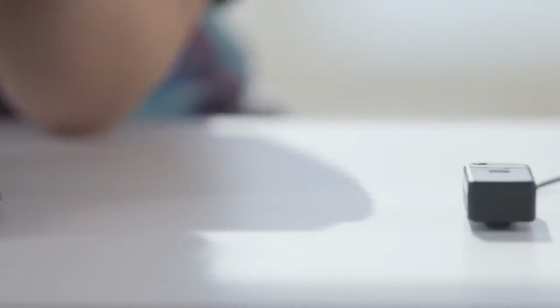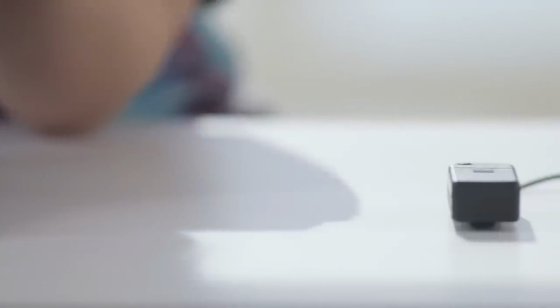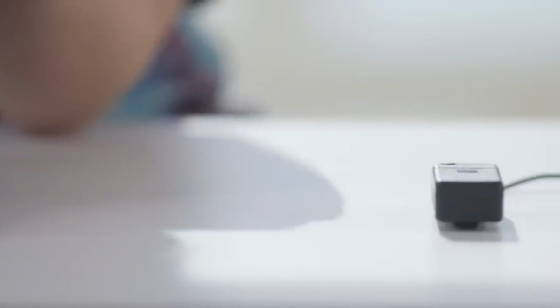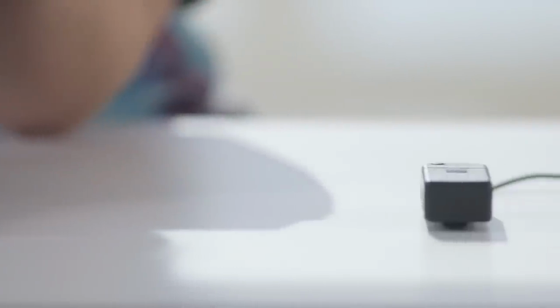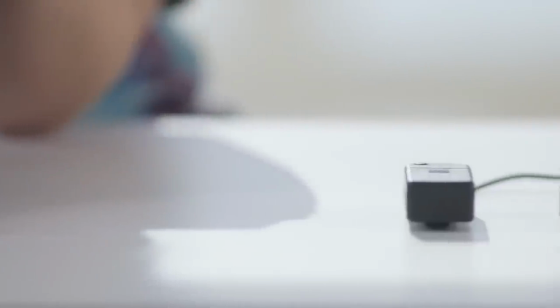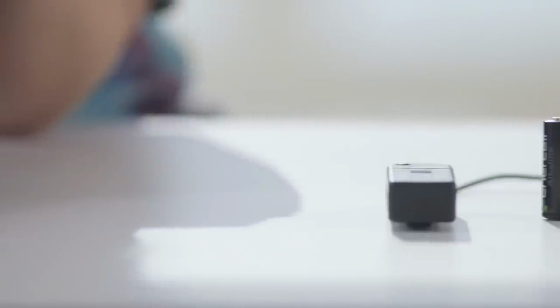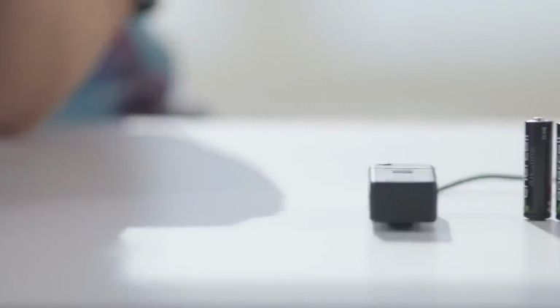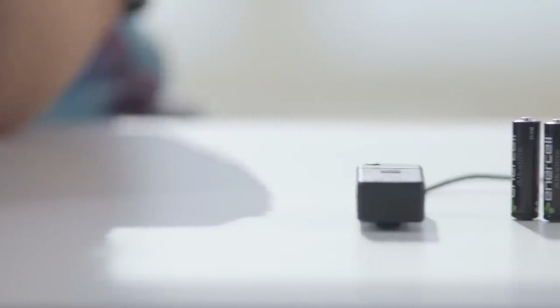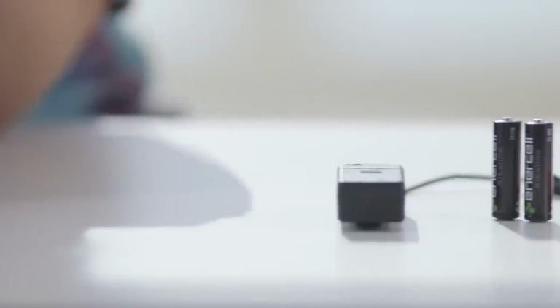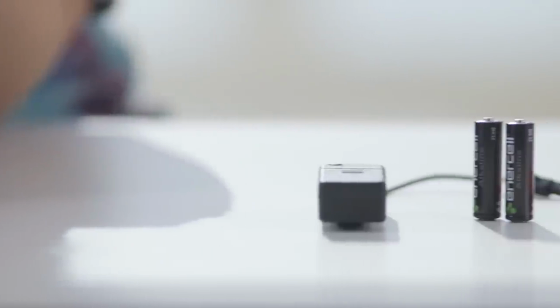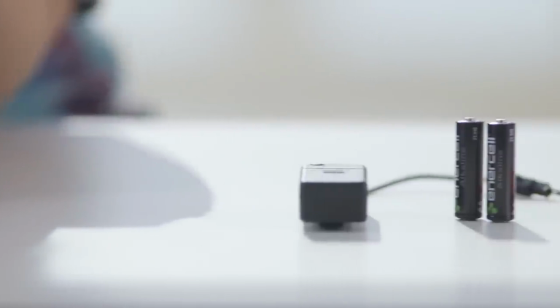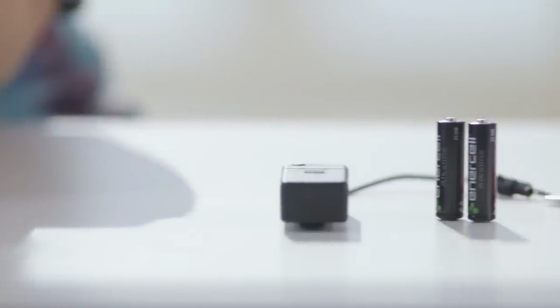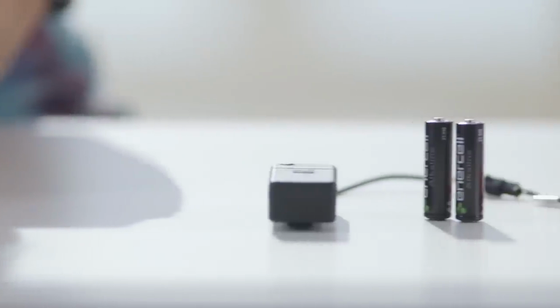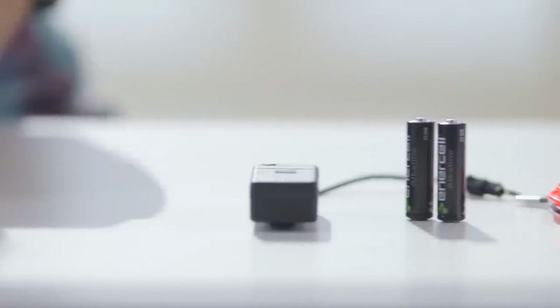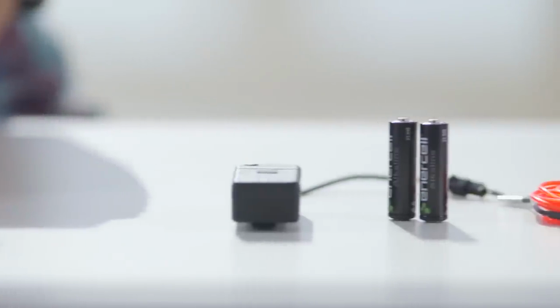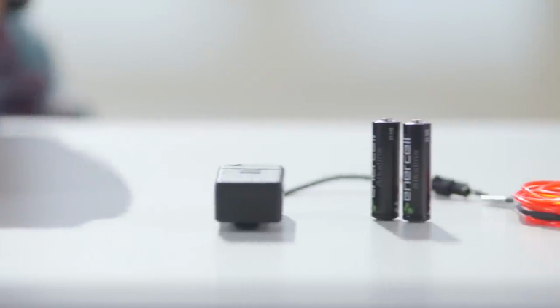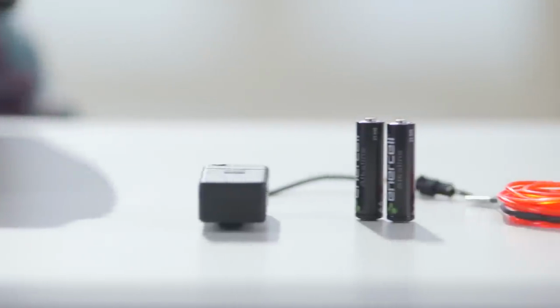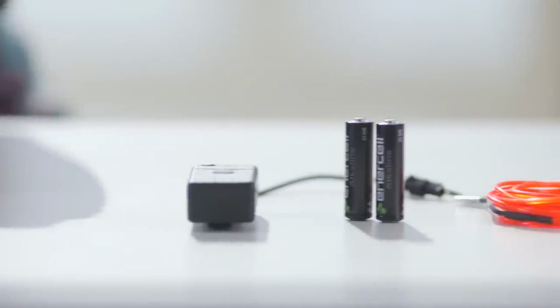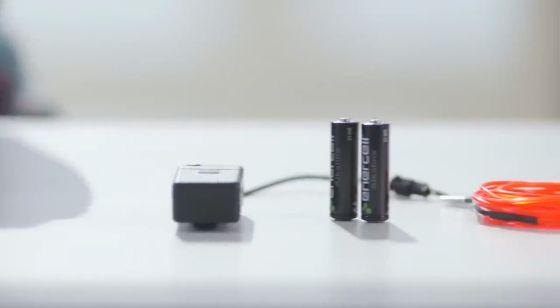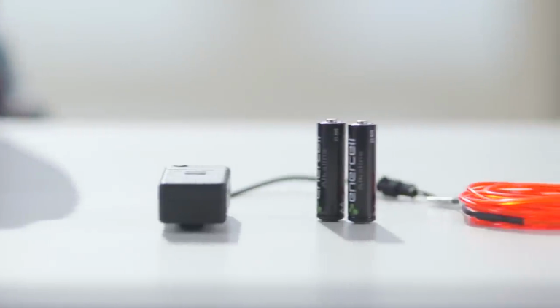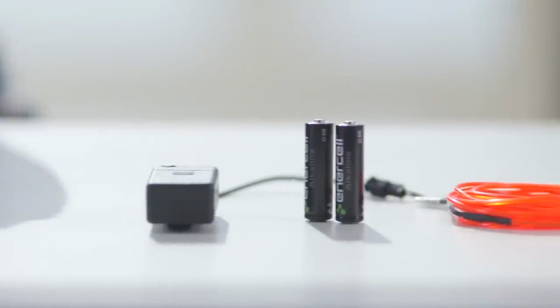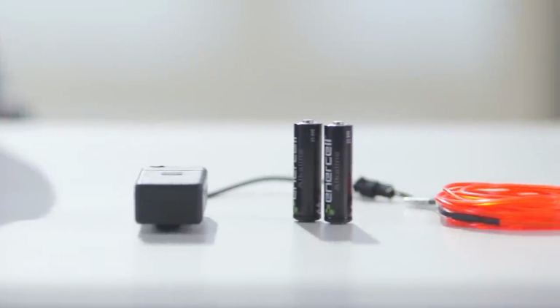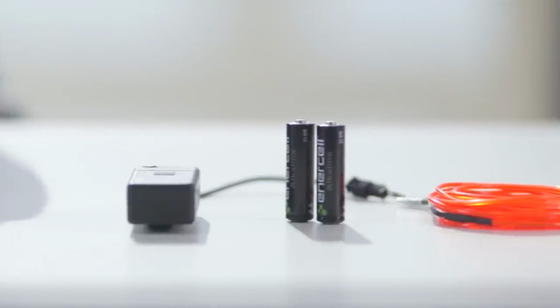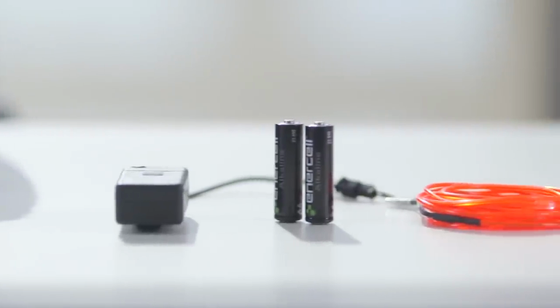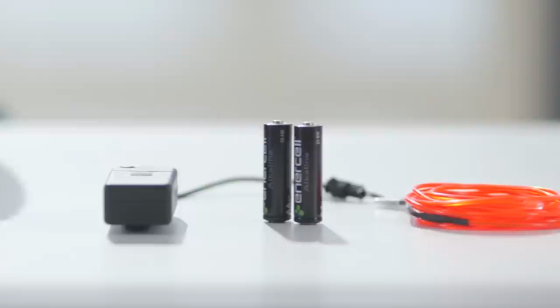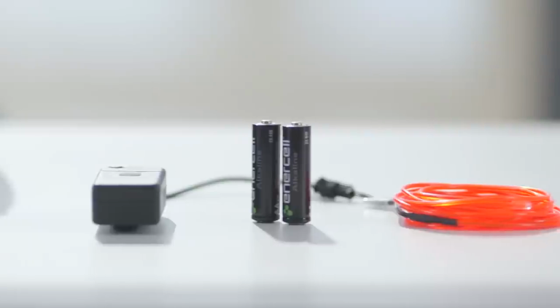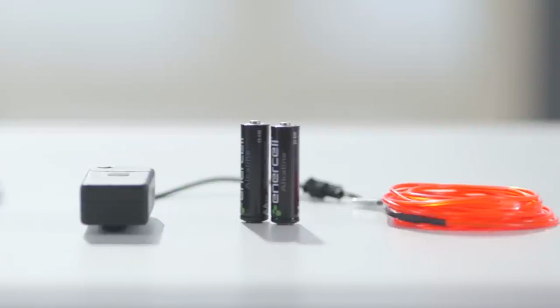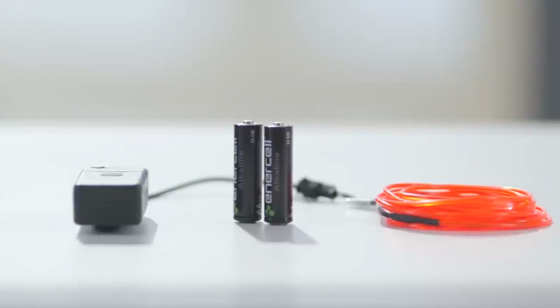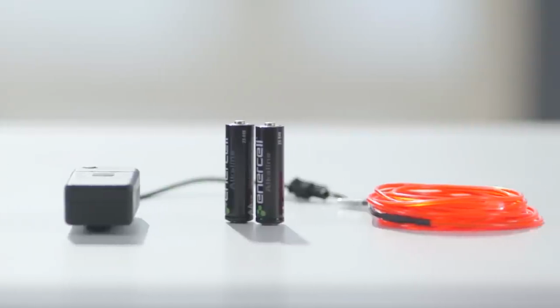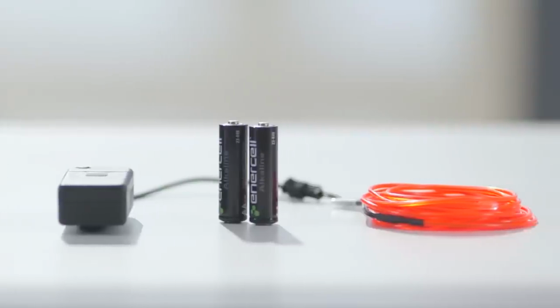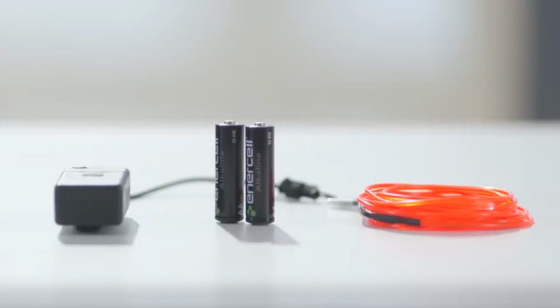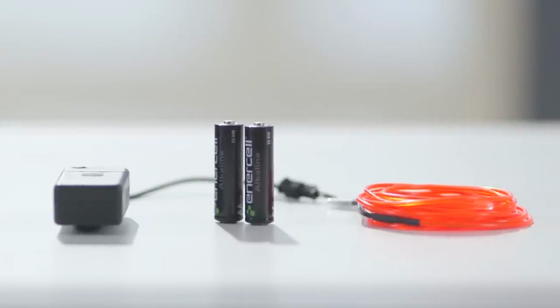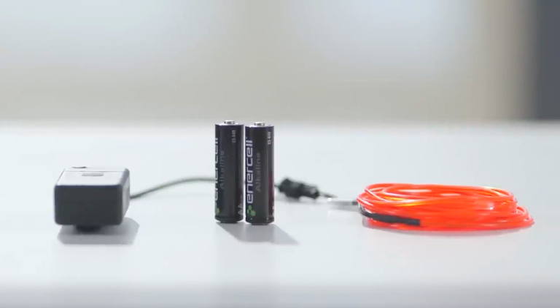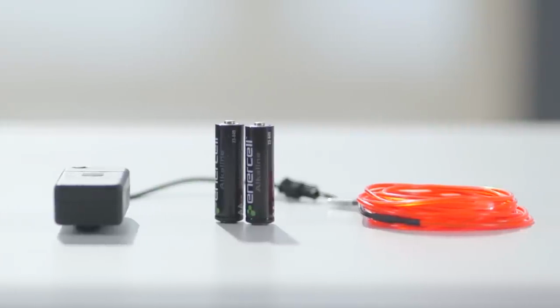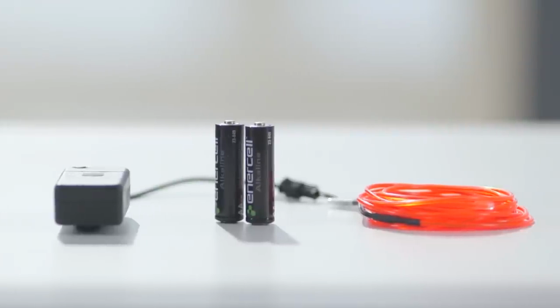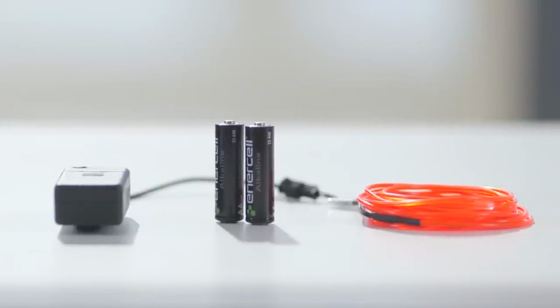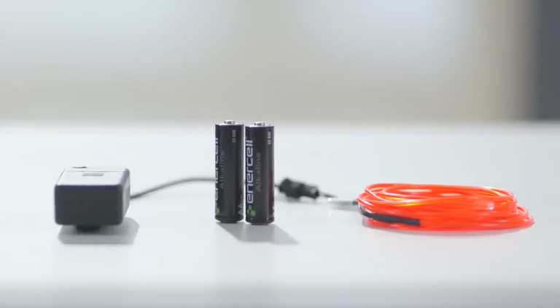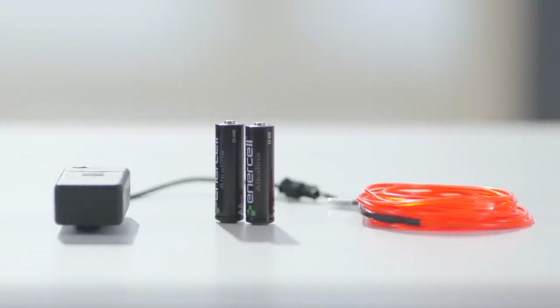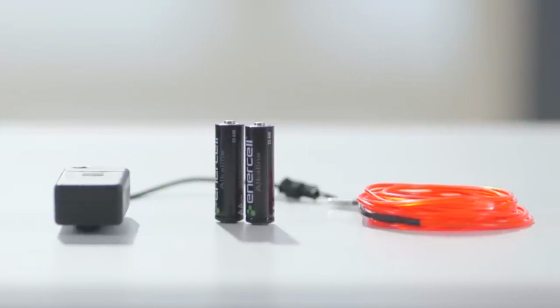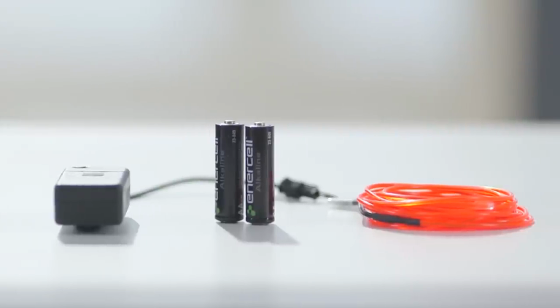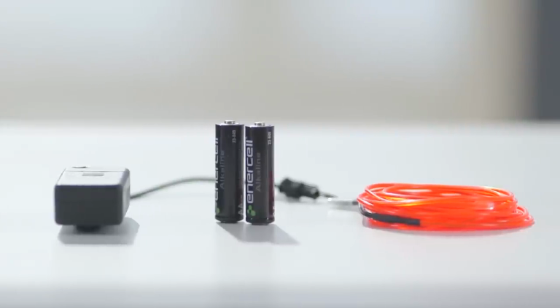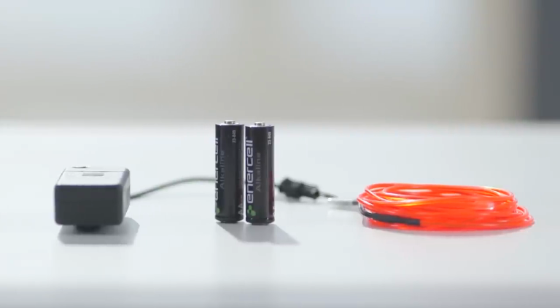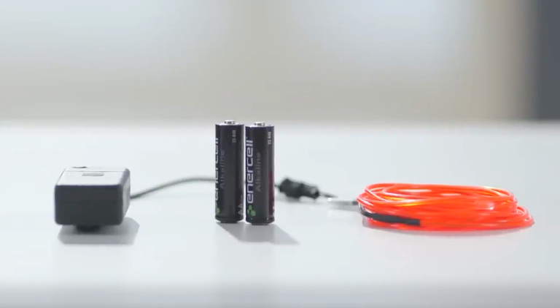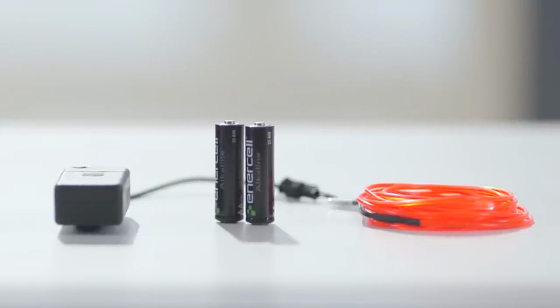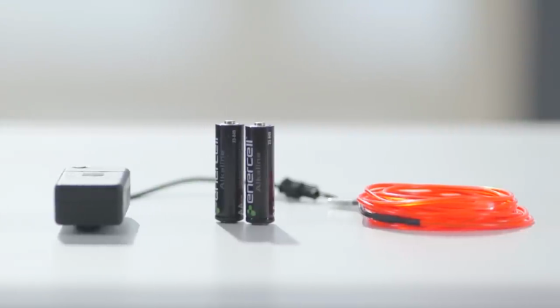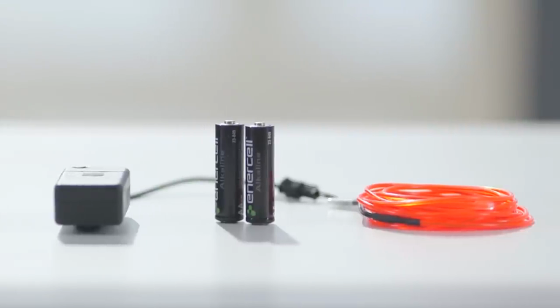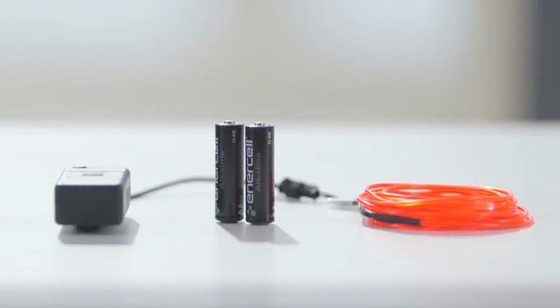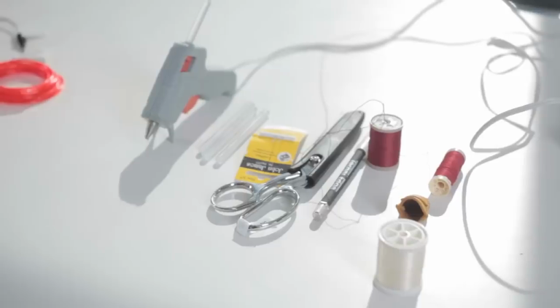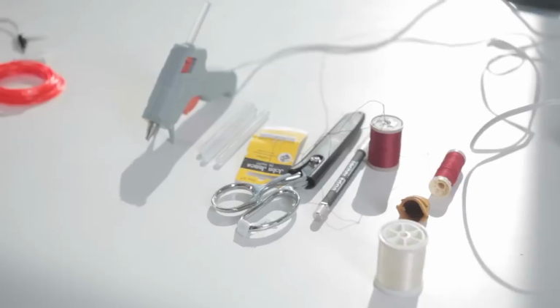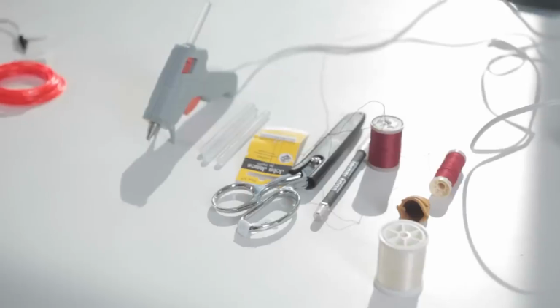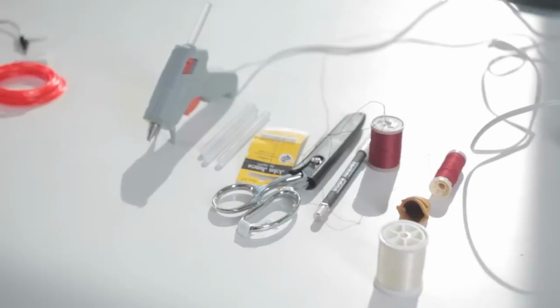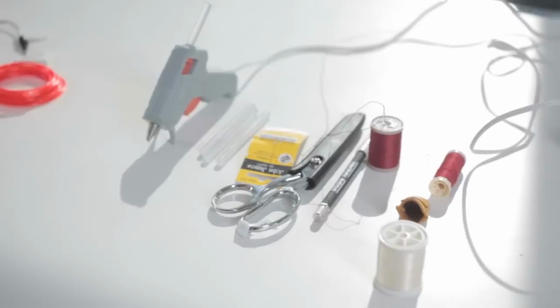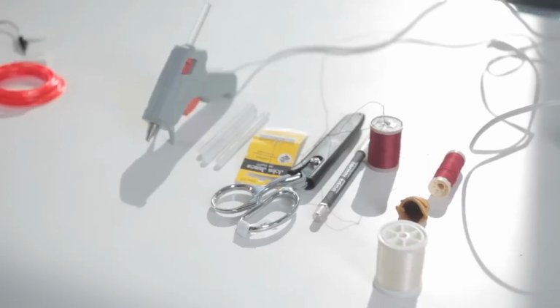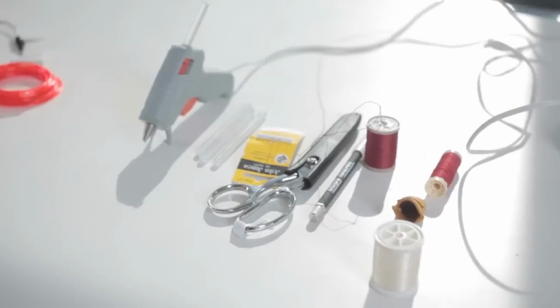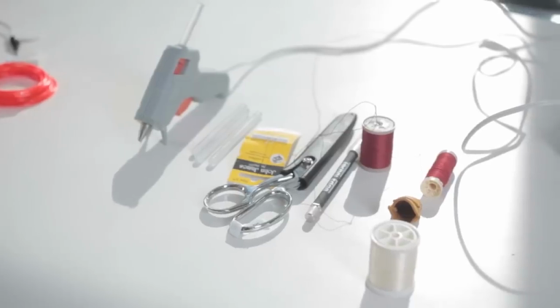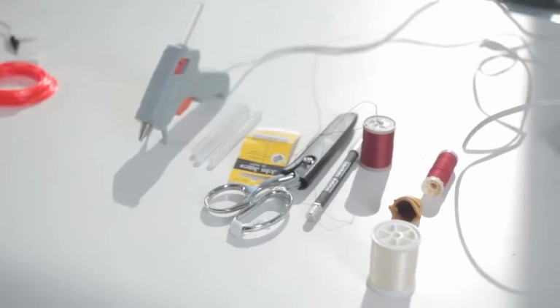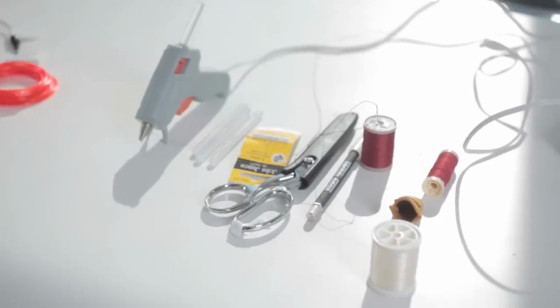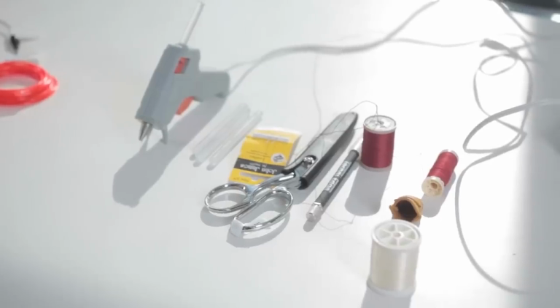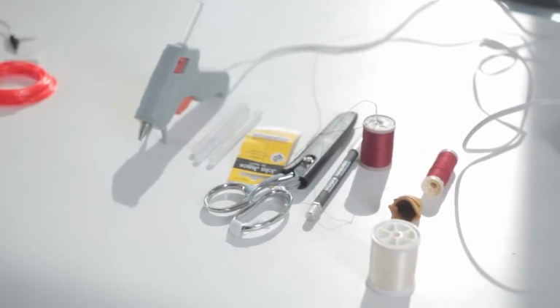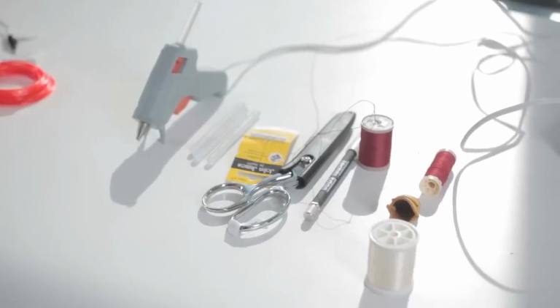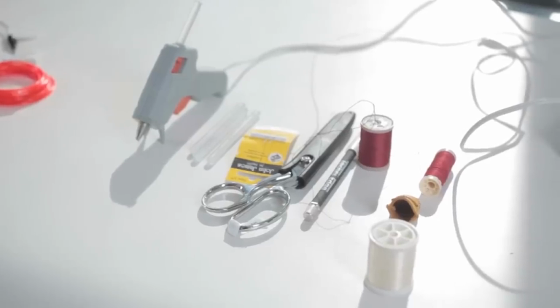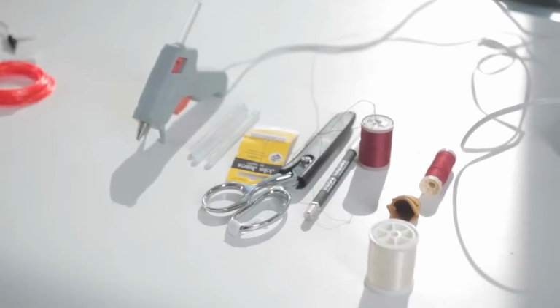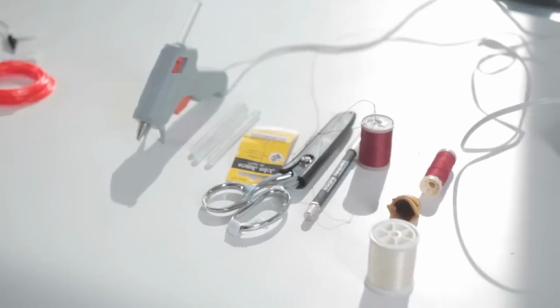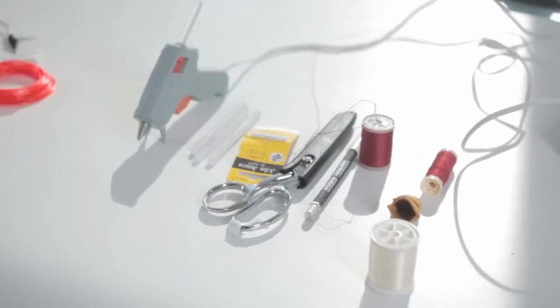For this project I only needed a few things. I got the electroluminescent wire and the inverter from Radio Shack, and then a needle and thread from the craft store.